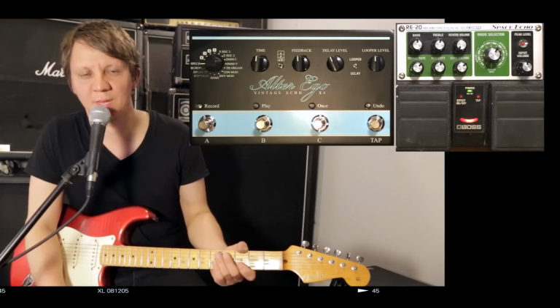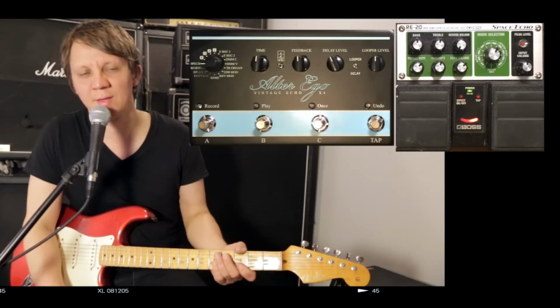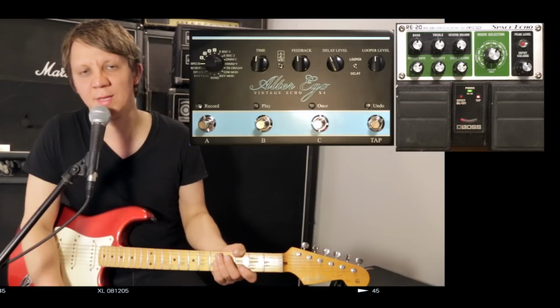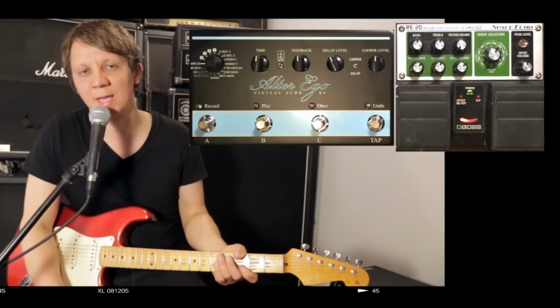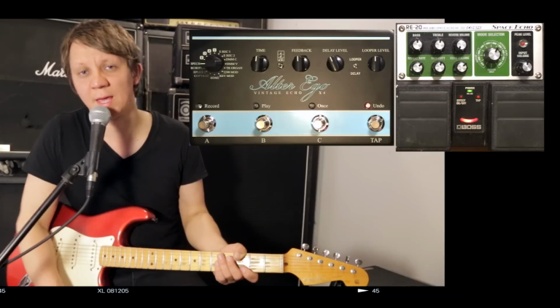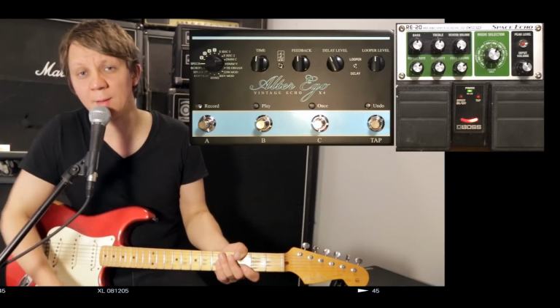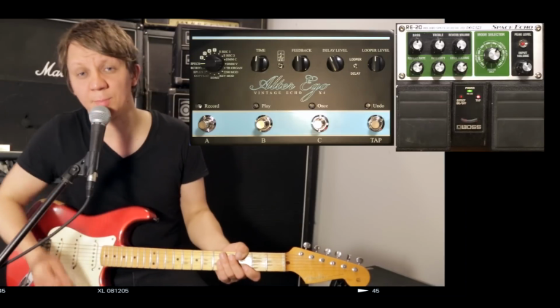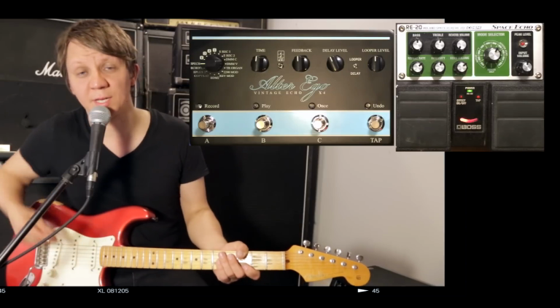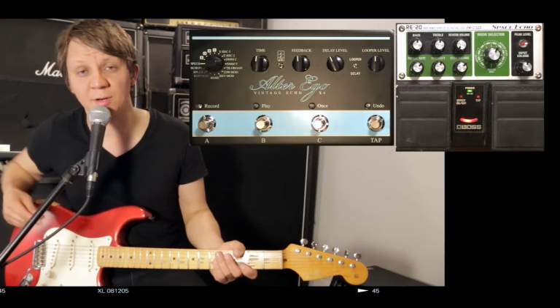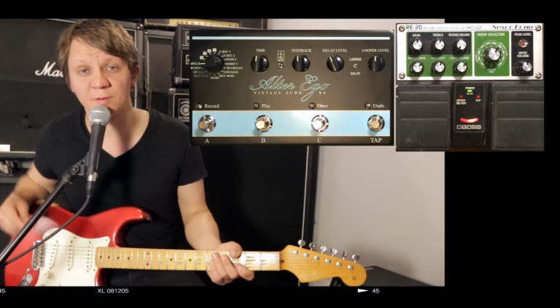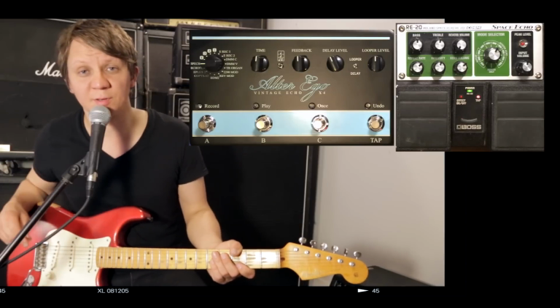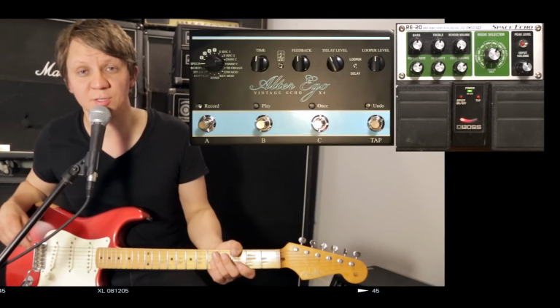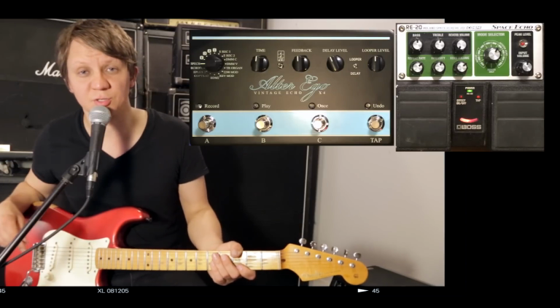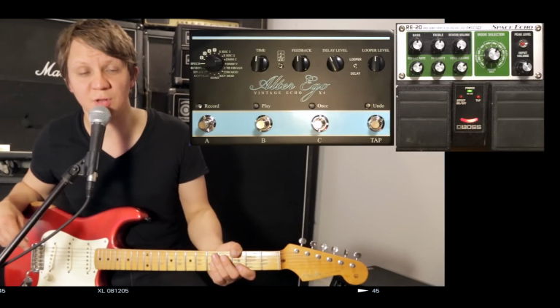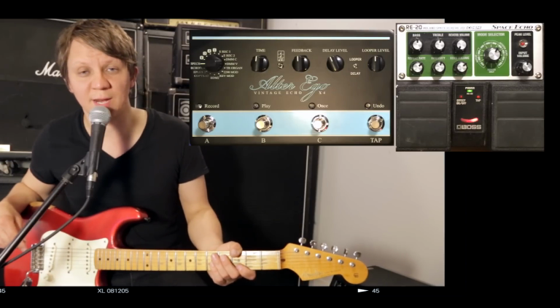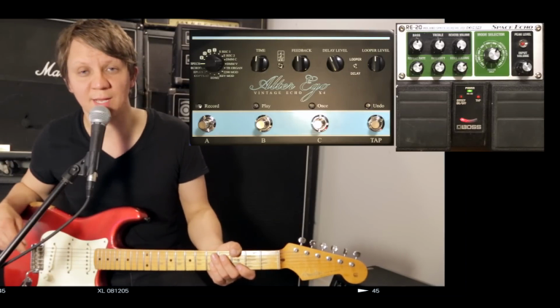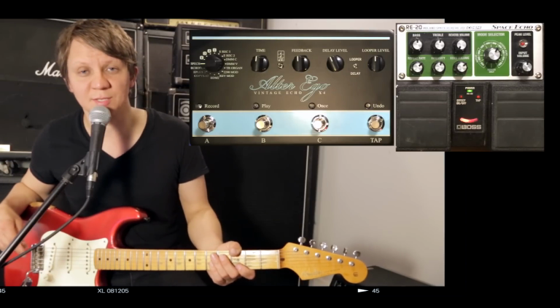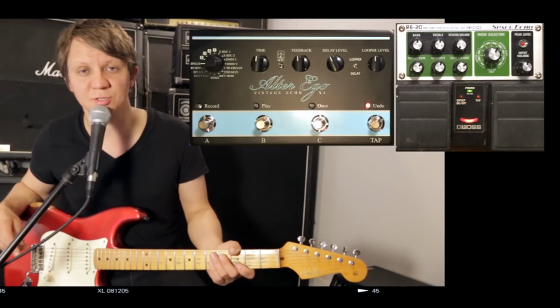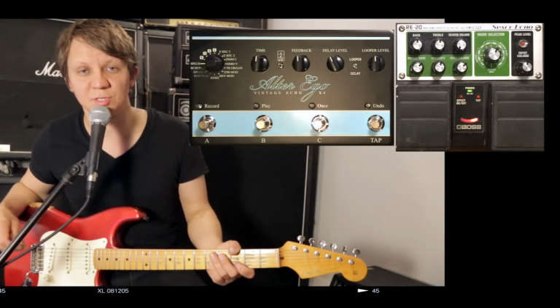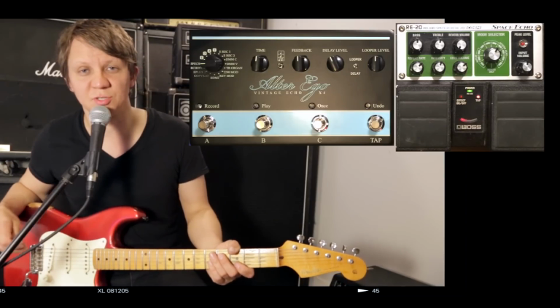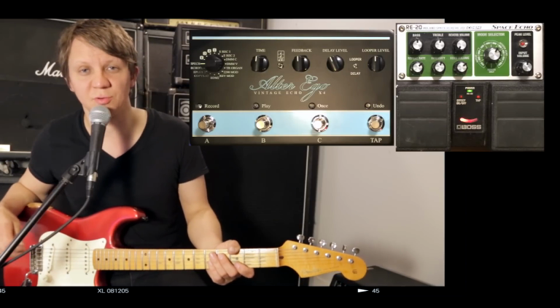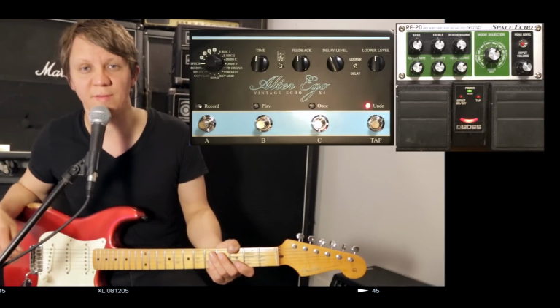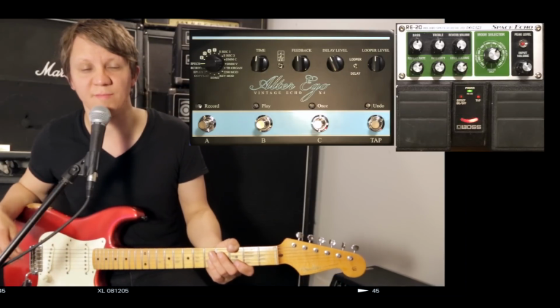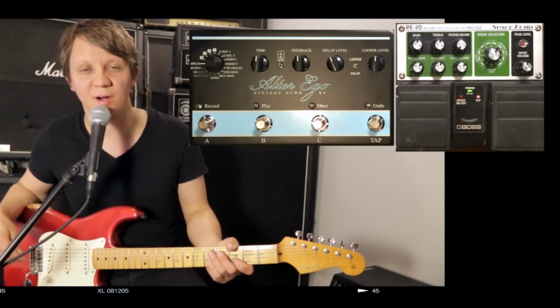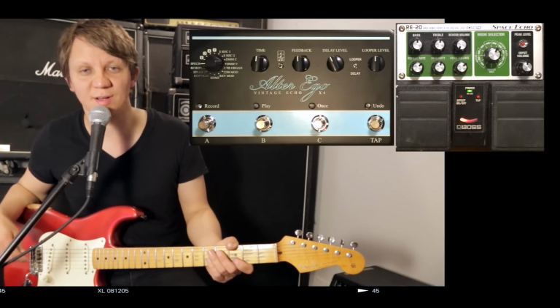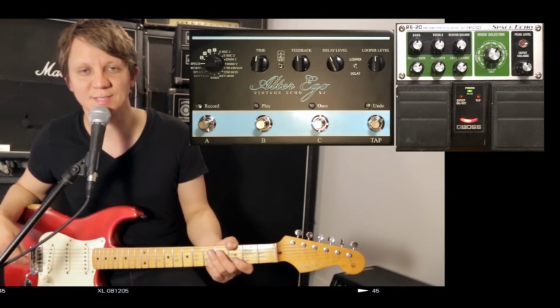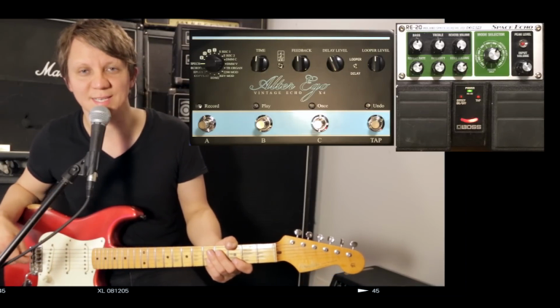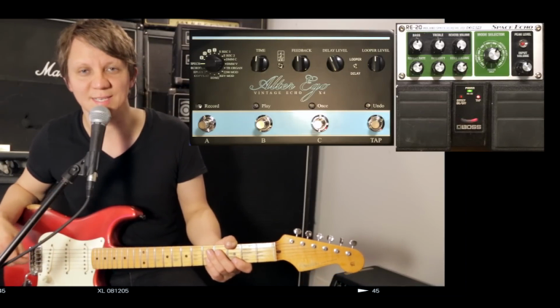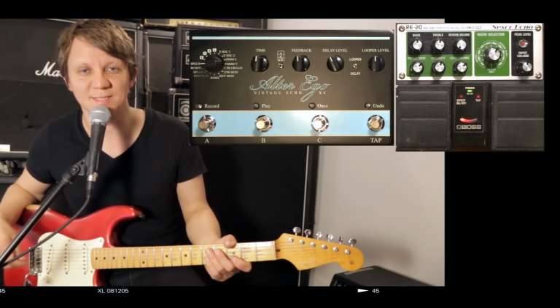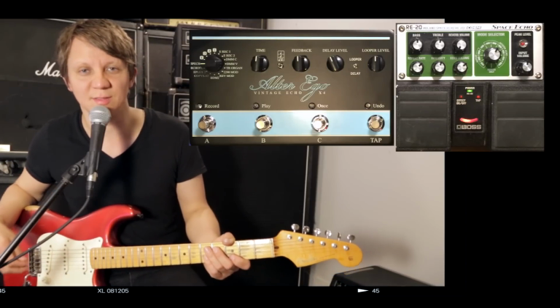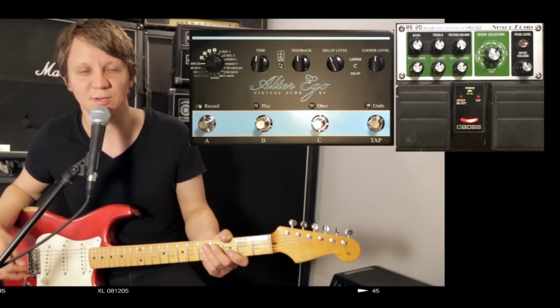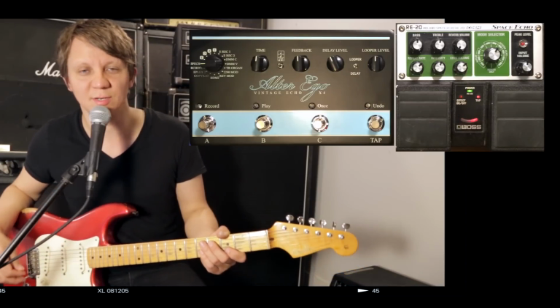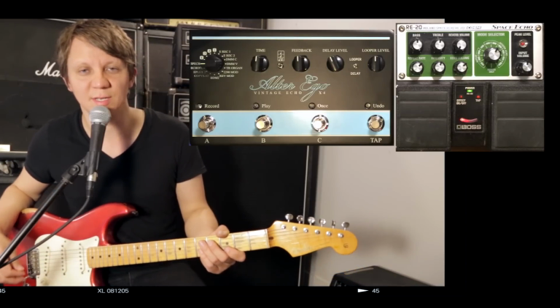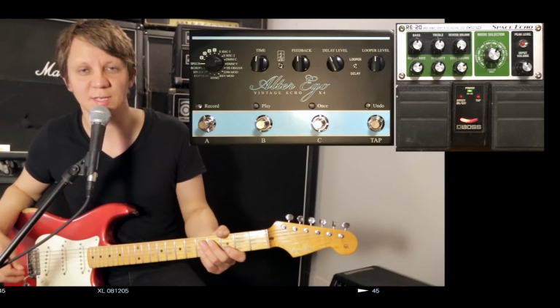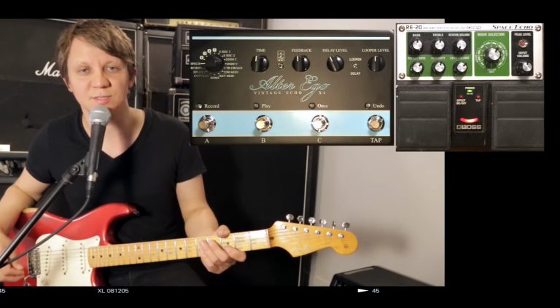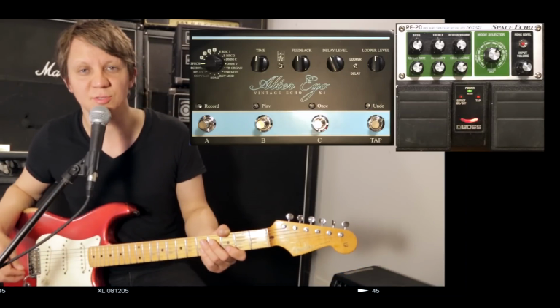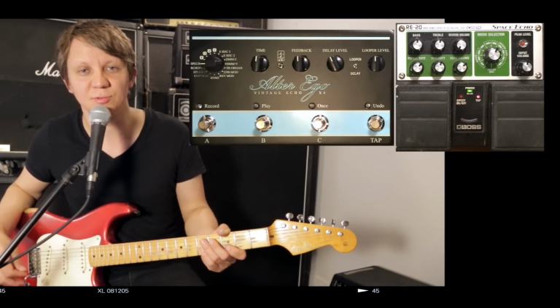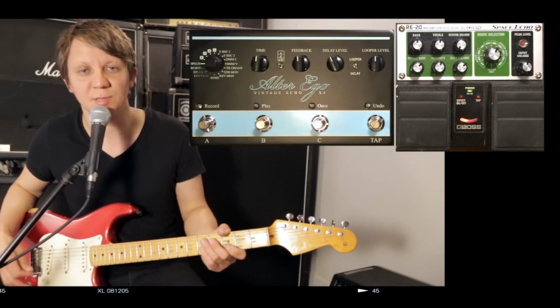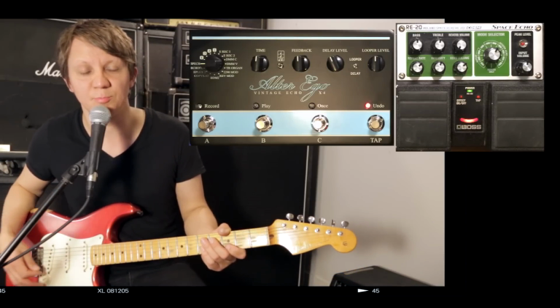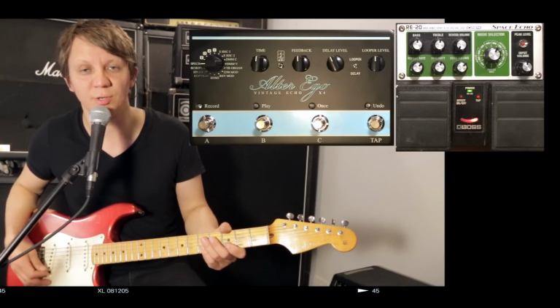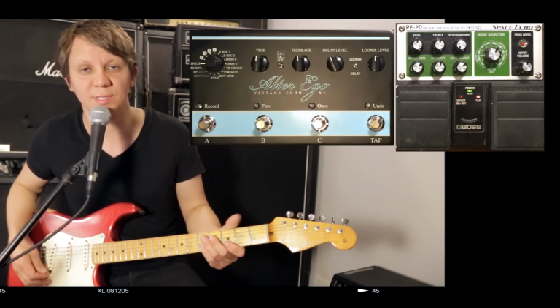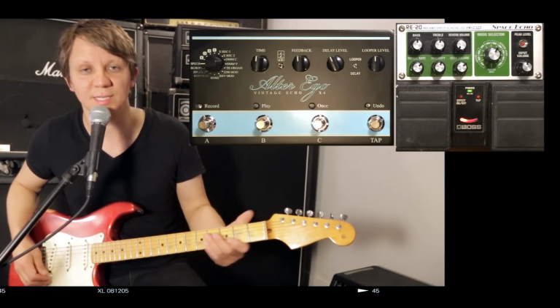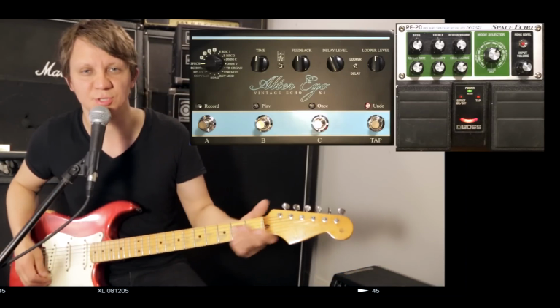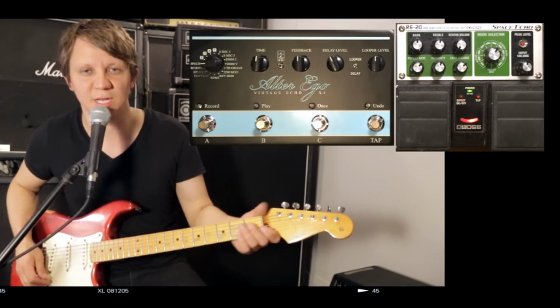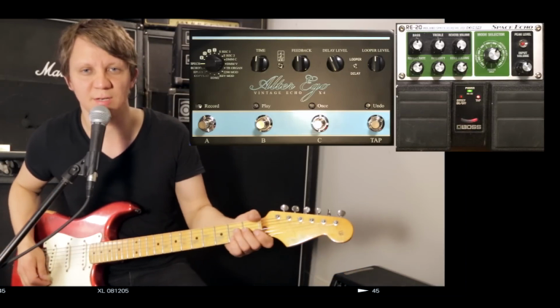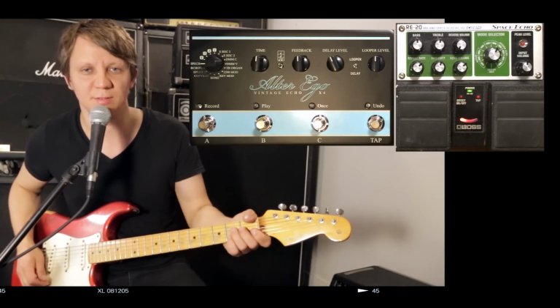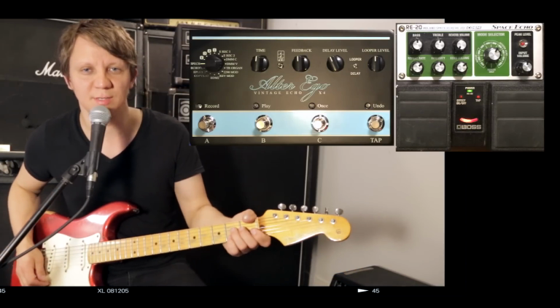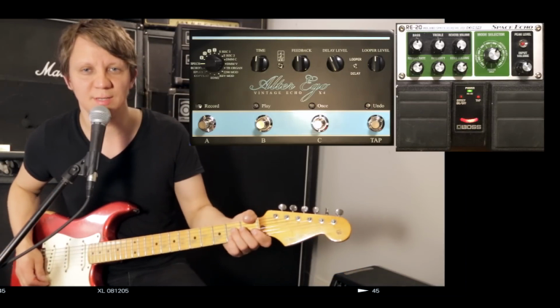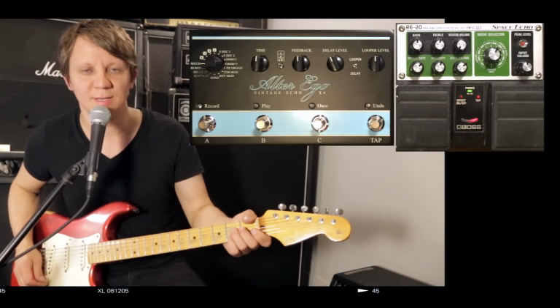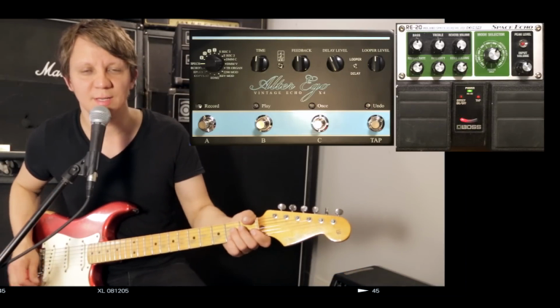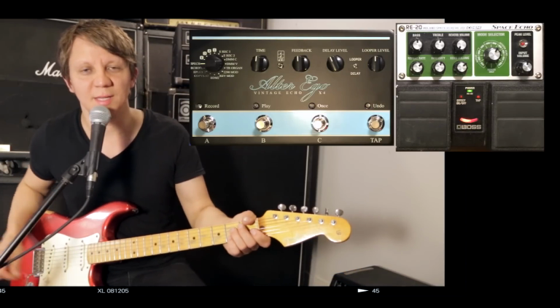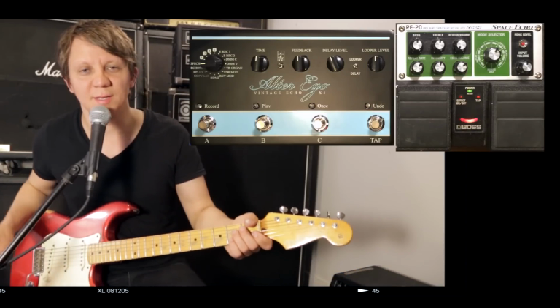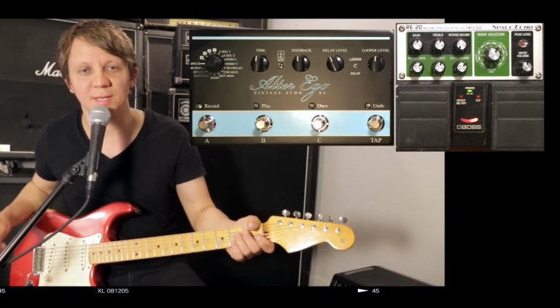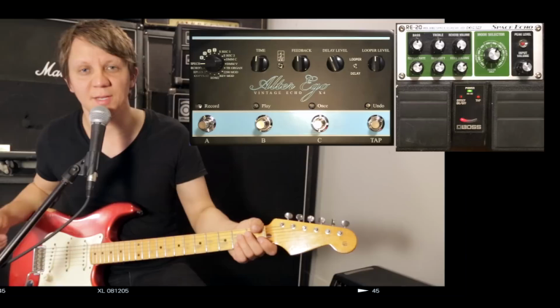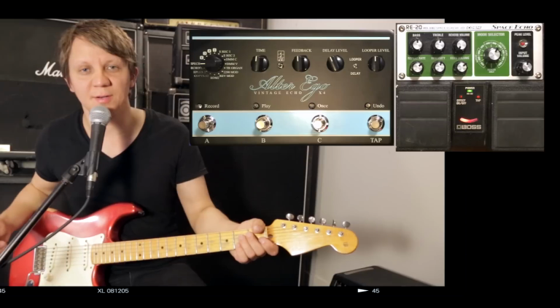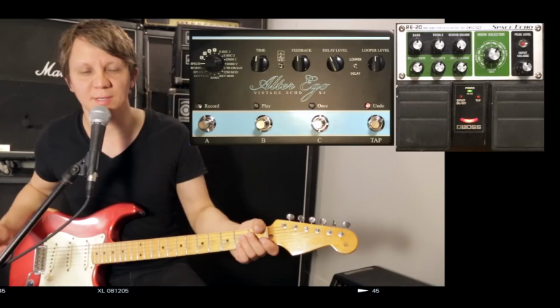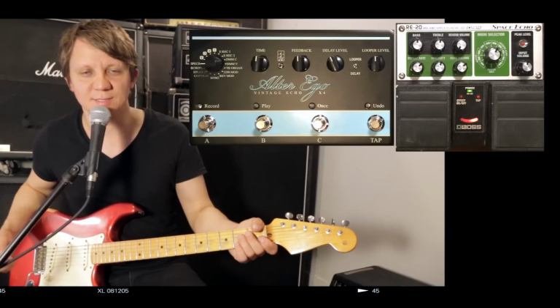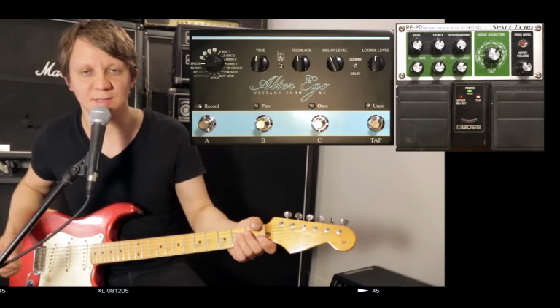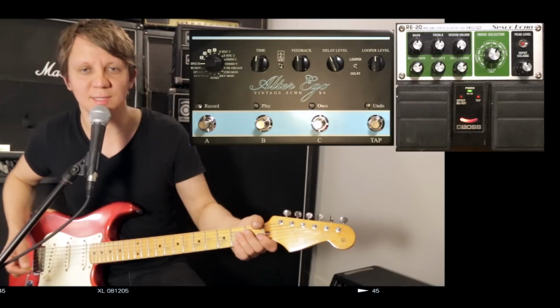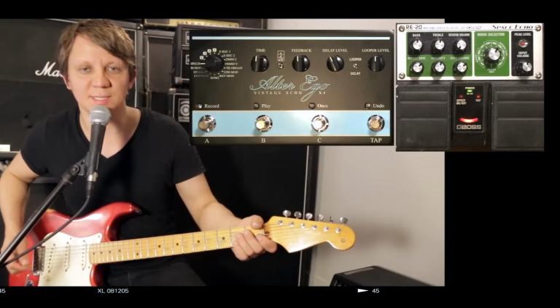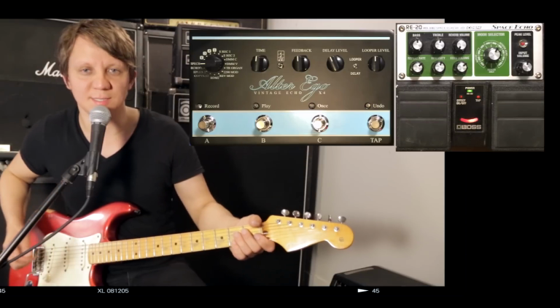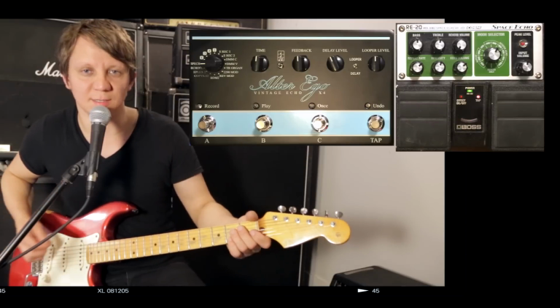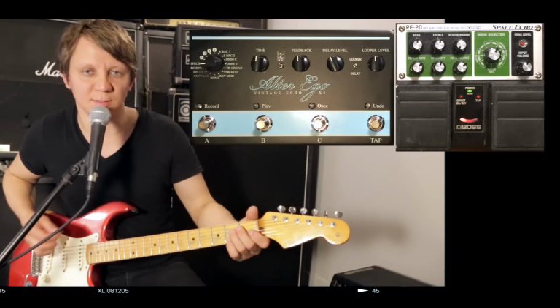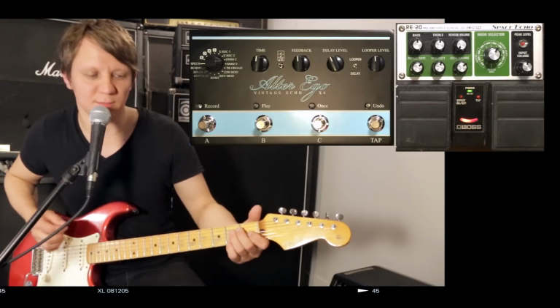I'm playing on a Fender Stratocaster into a Vox AC30 into the Brilliant Channel. And here is the clean signal.